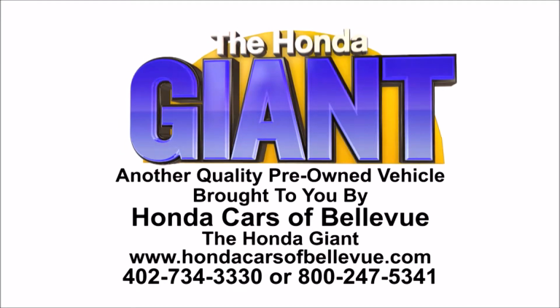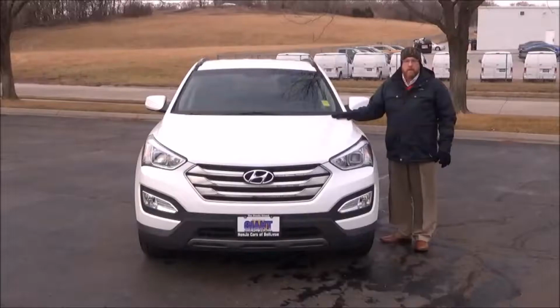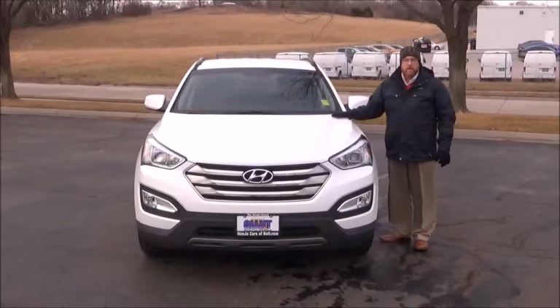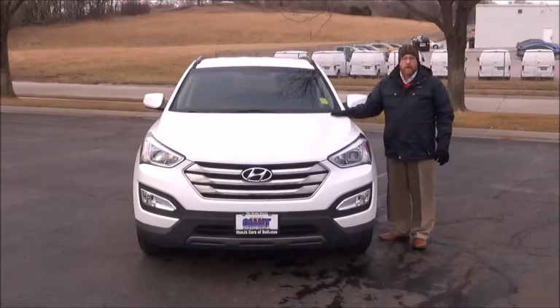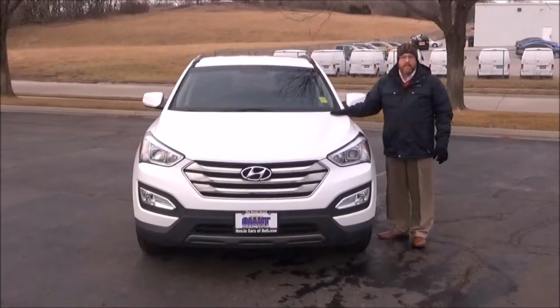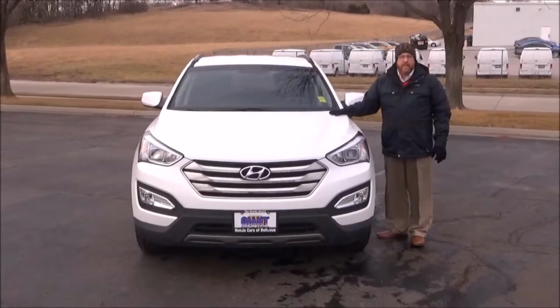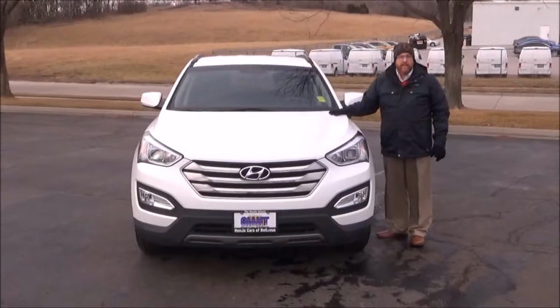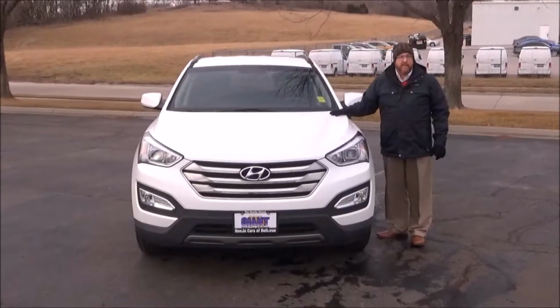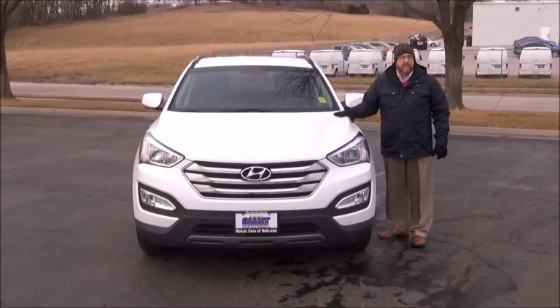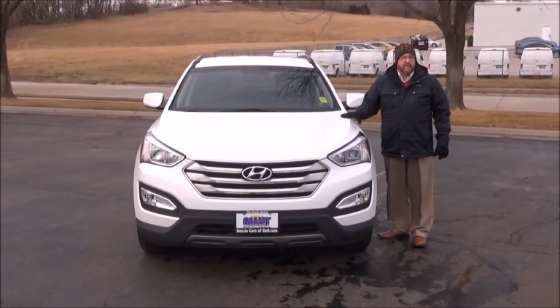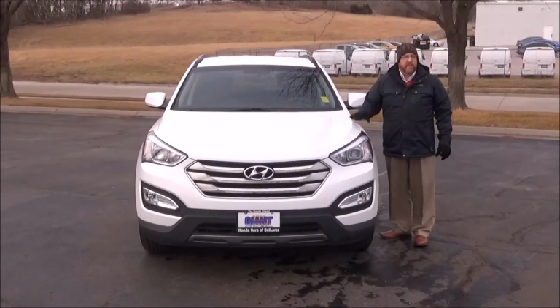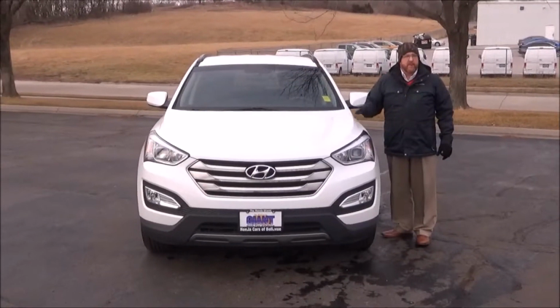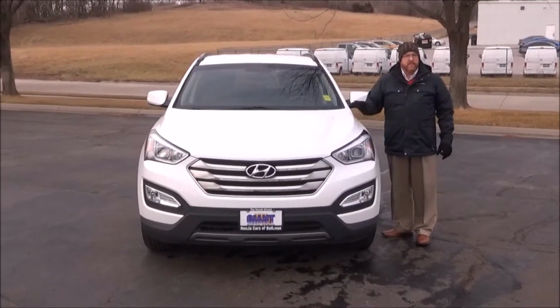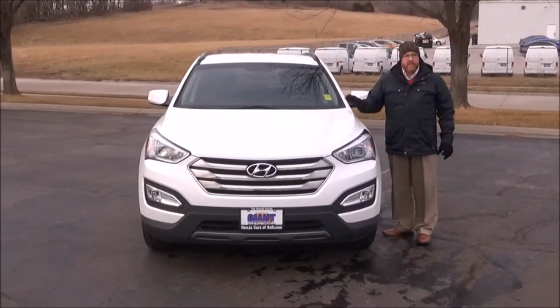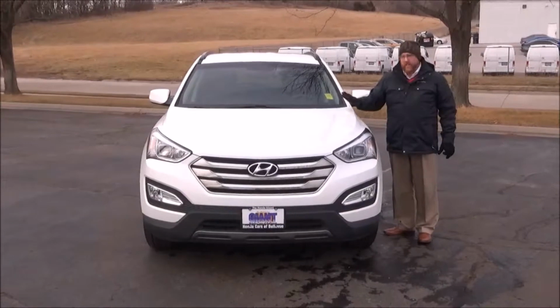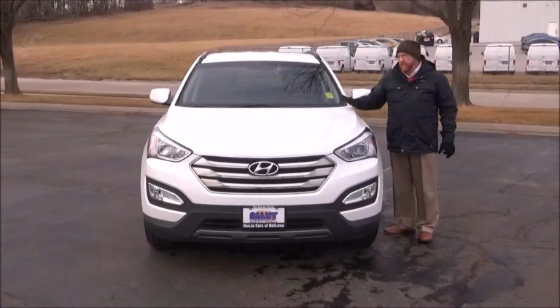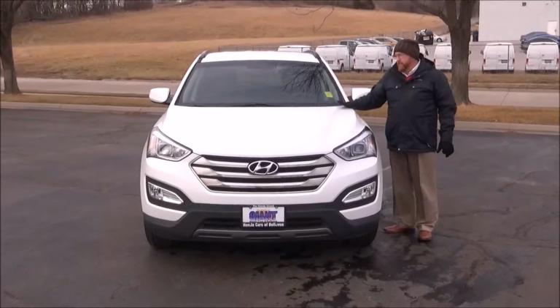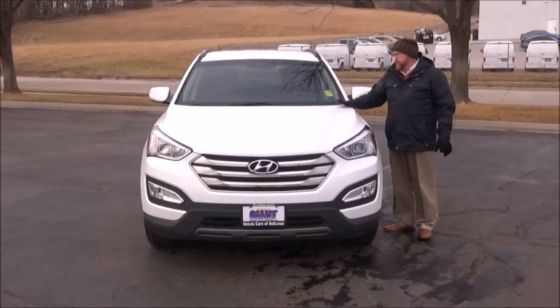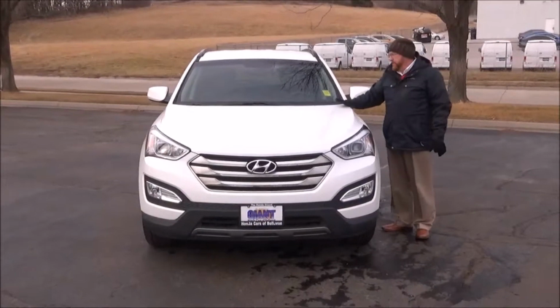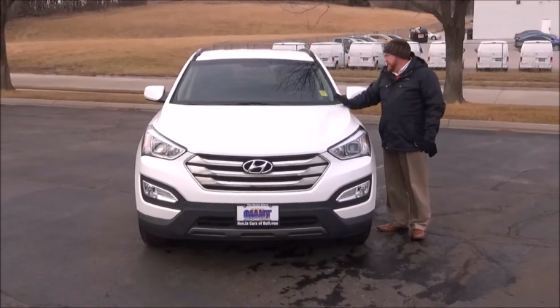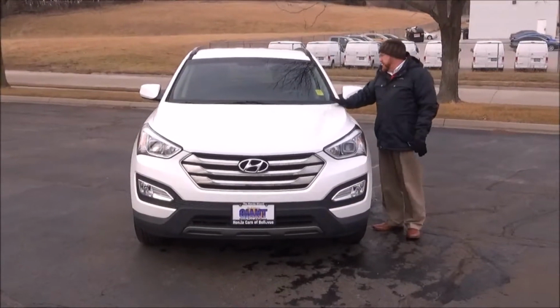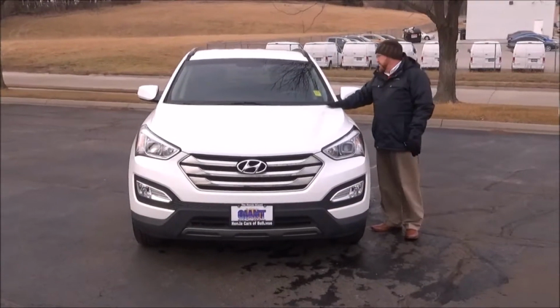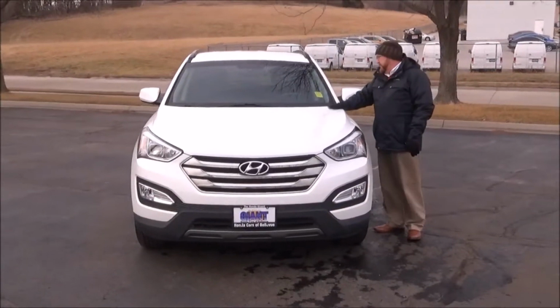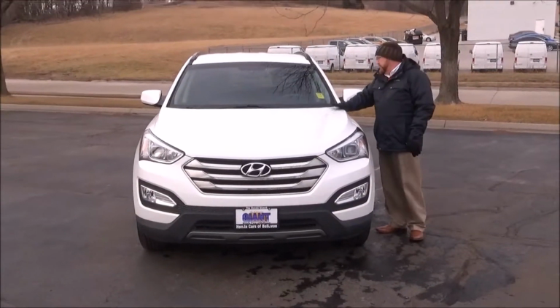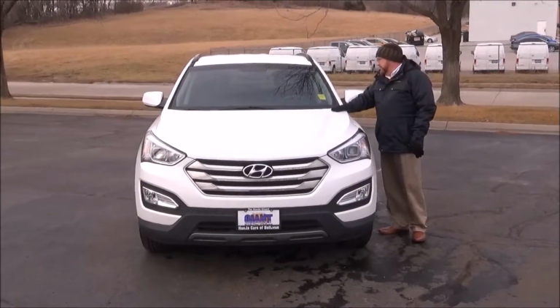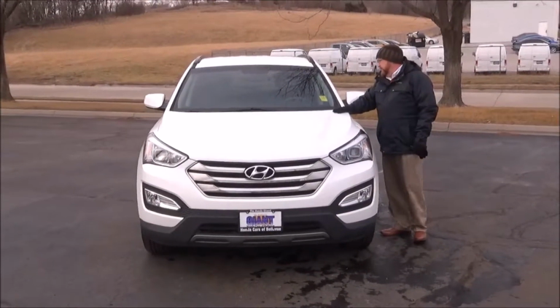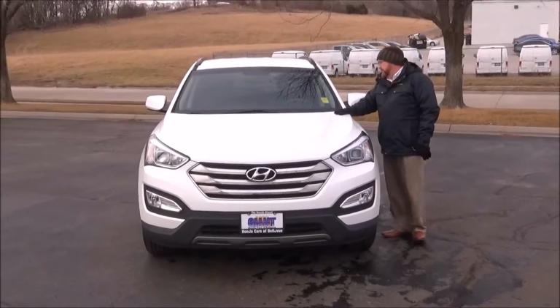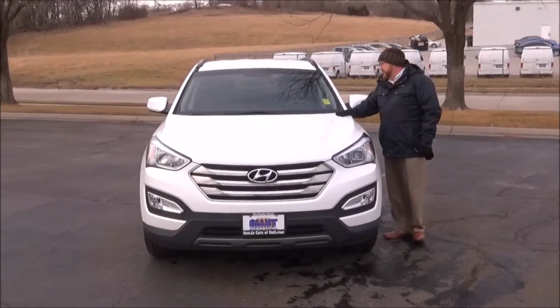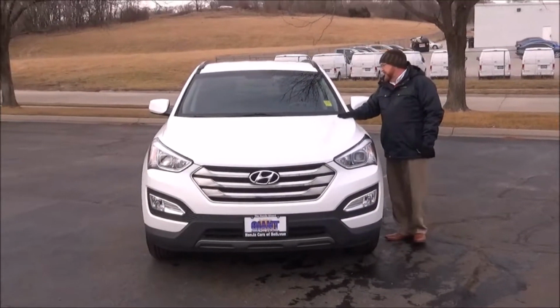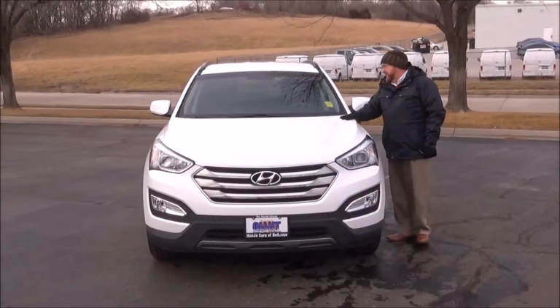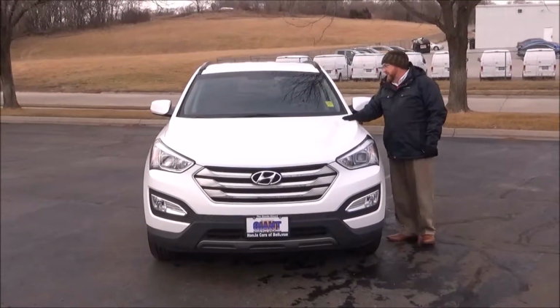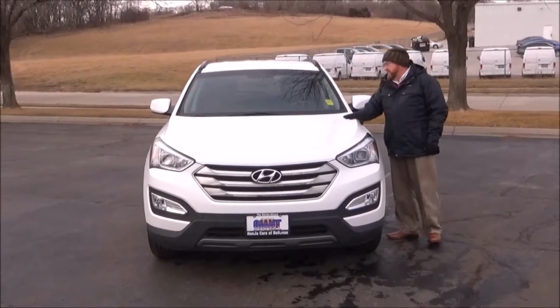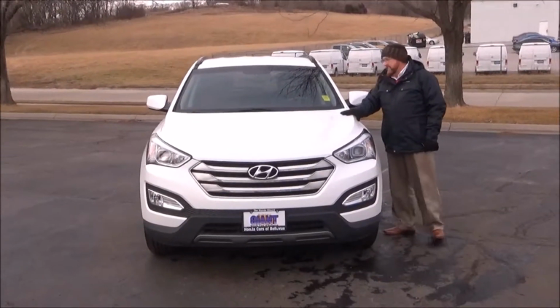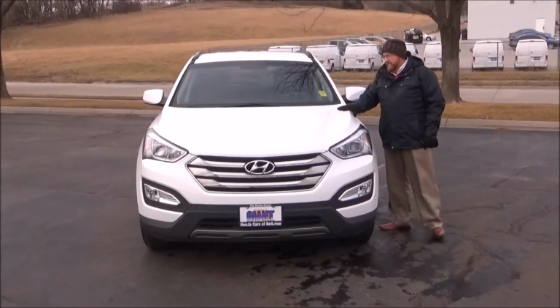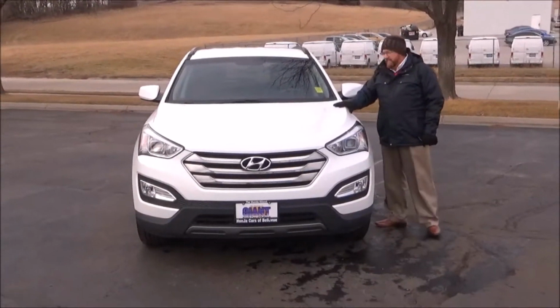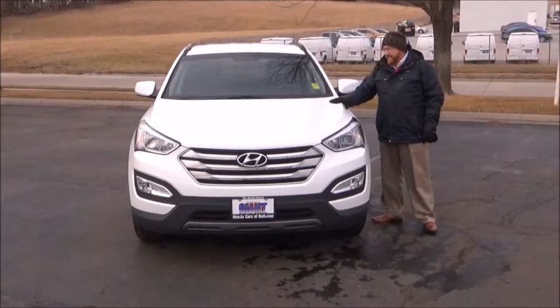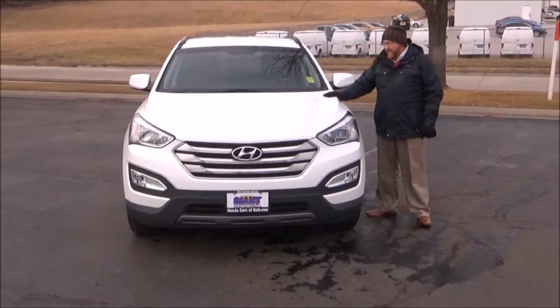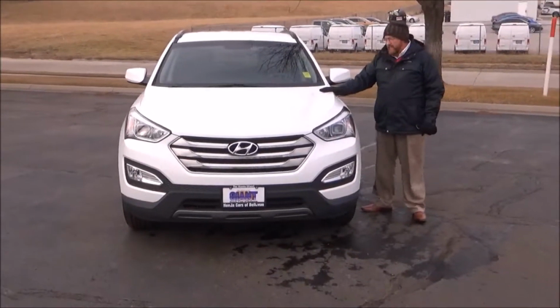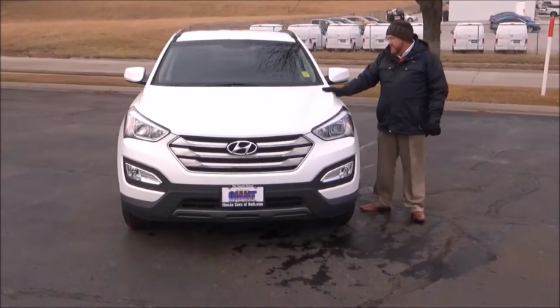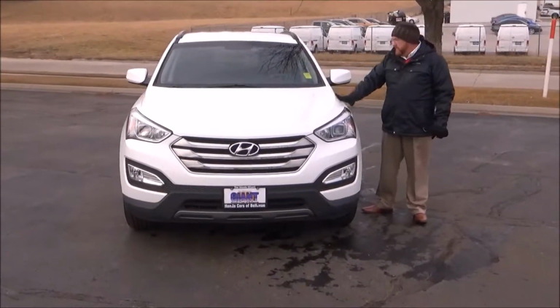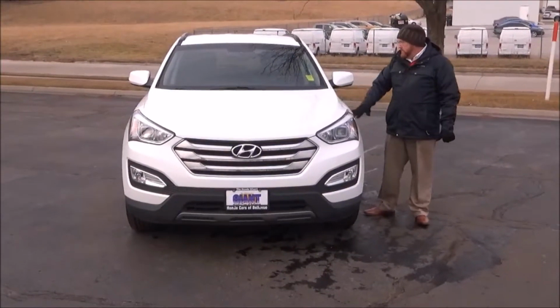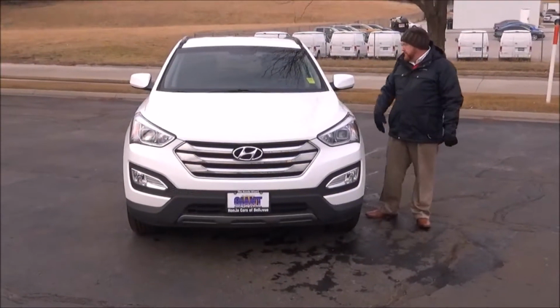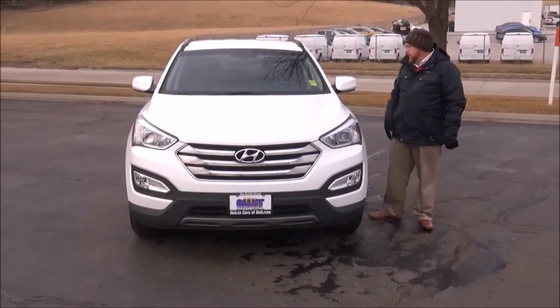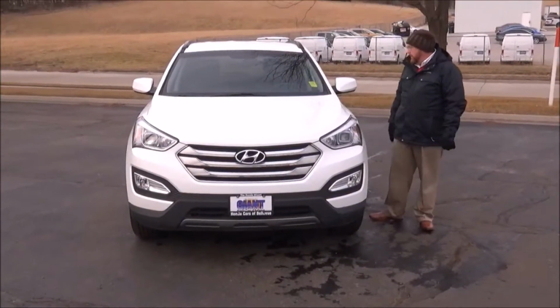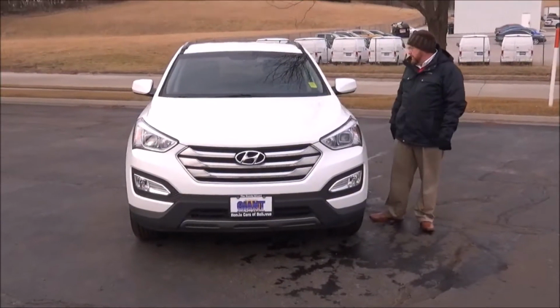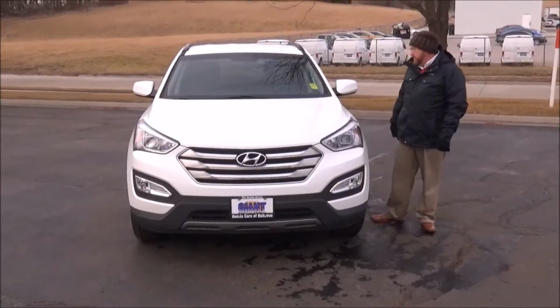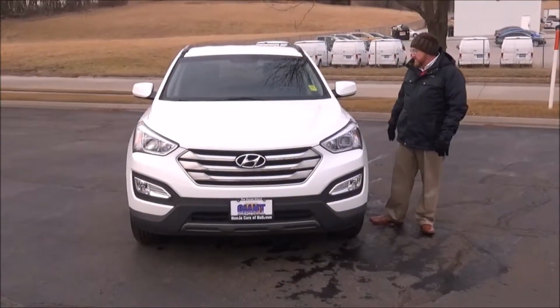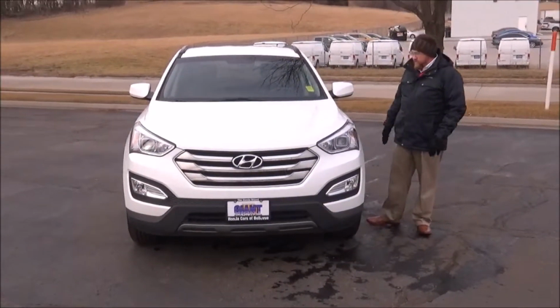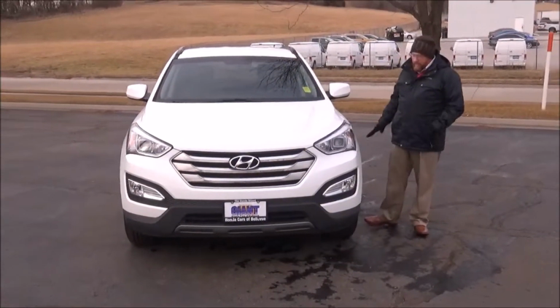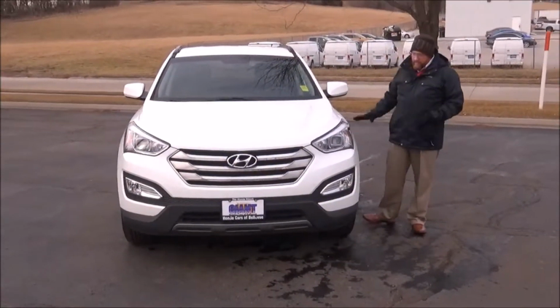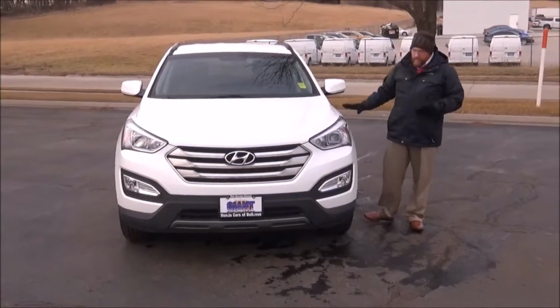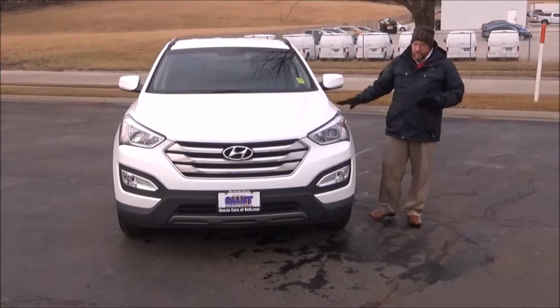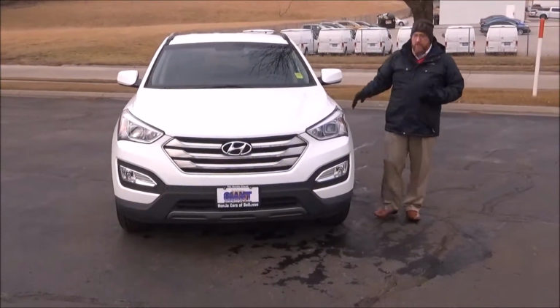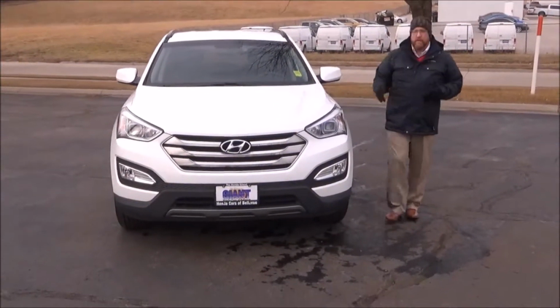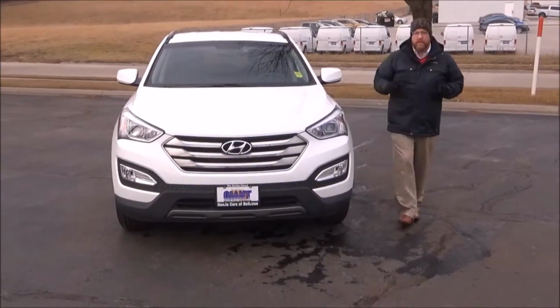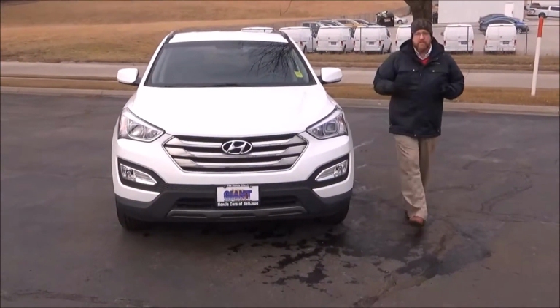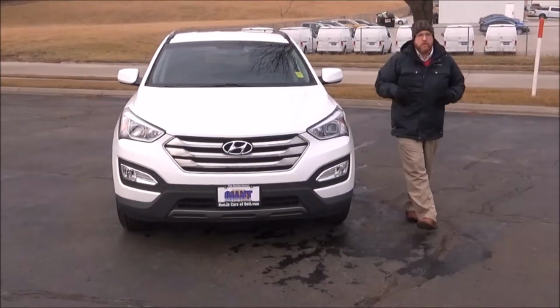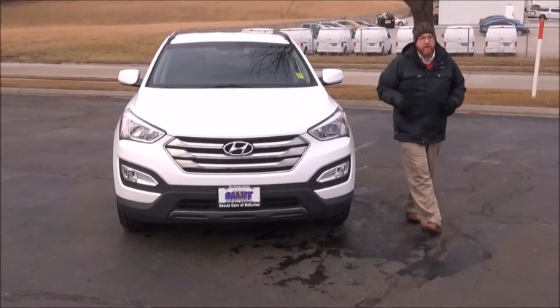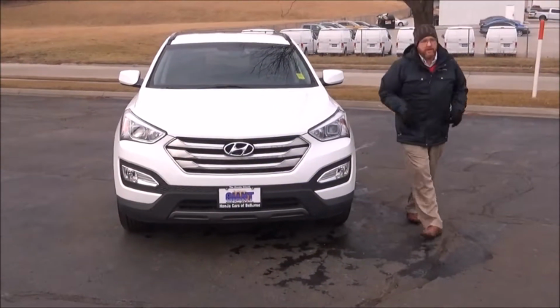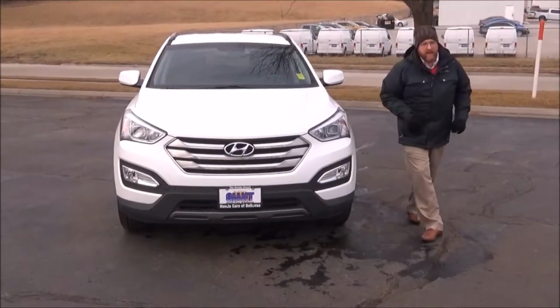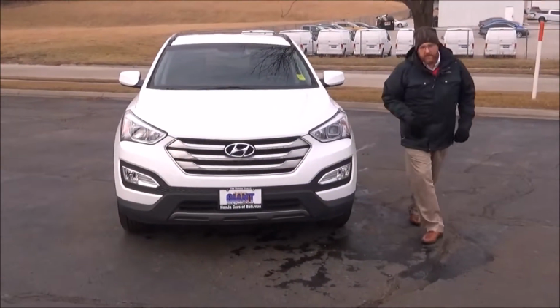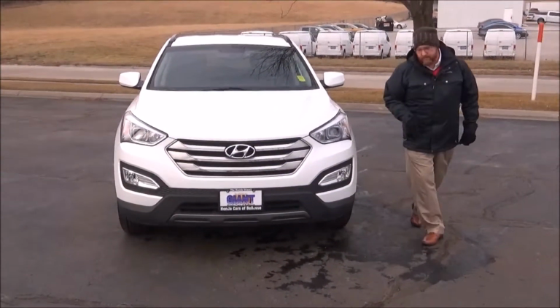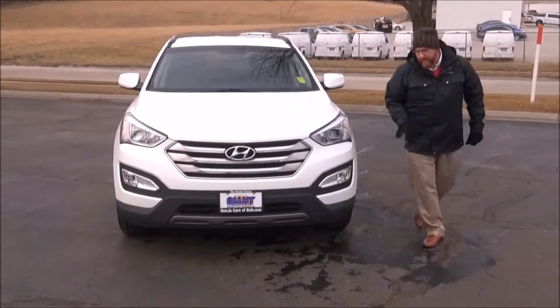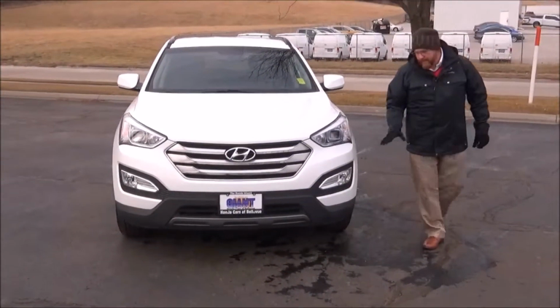Brian Kelly here for the Honda Giant, here to show you this 2015 Hyundai Santa Fe Sport, just came in on trade, only has 20,000 miles.